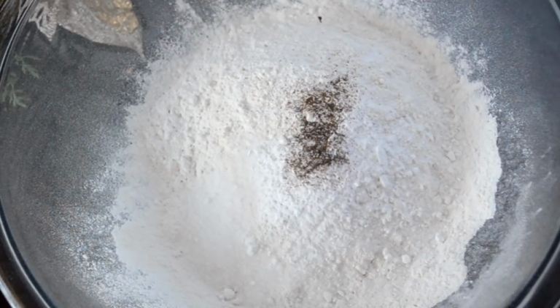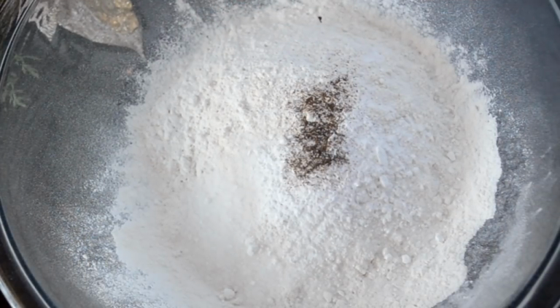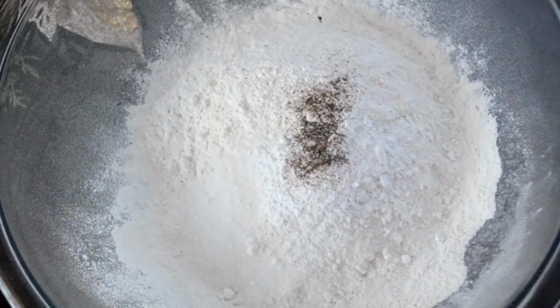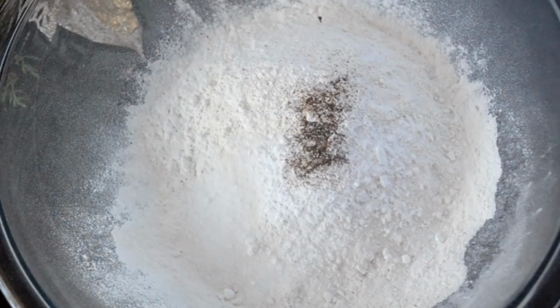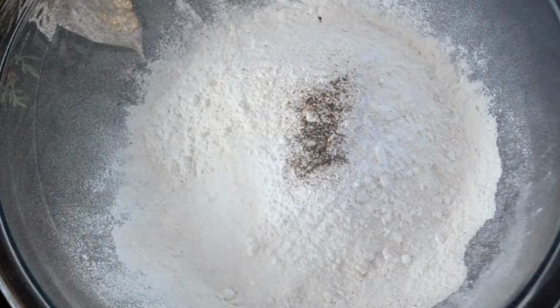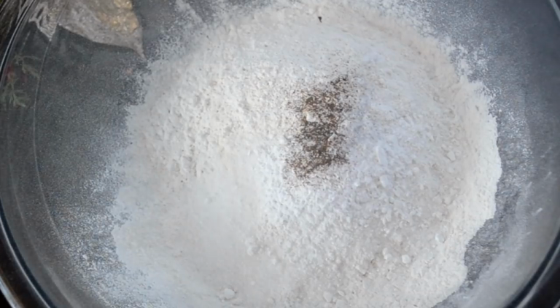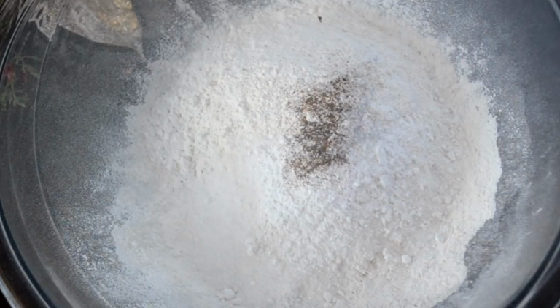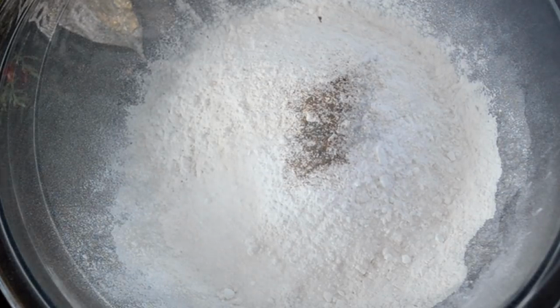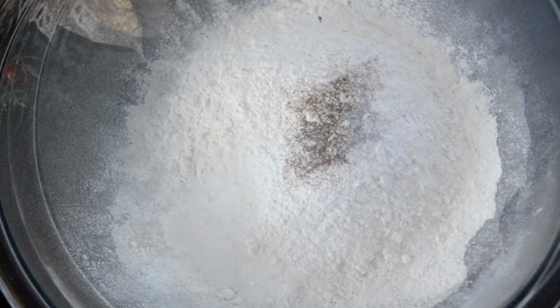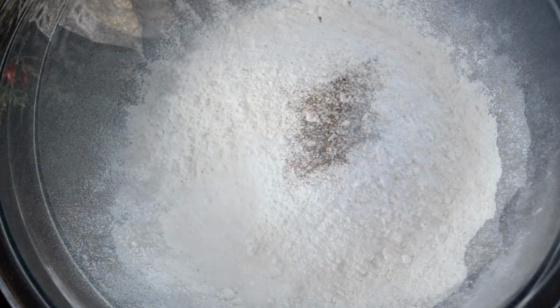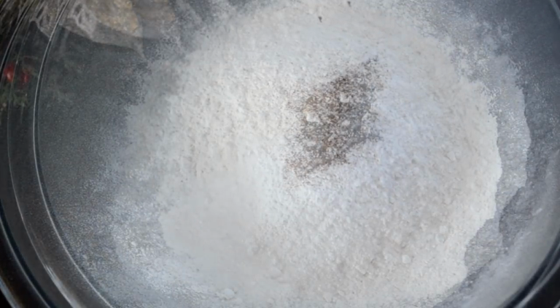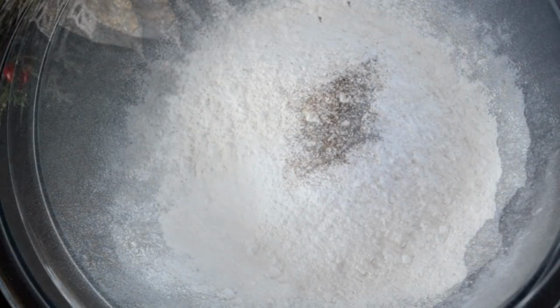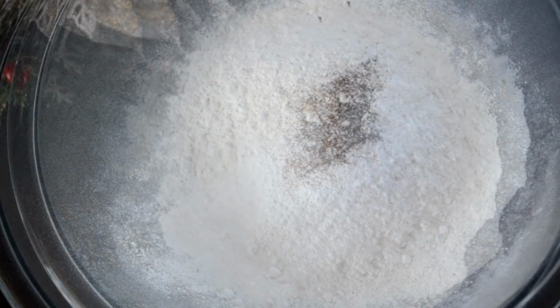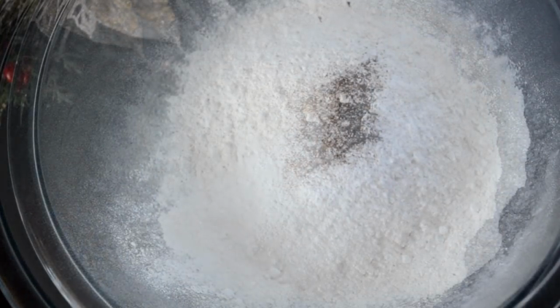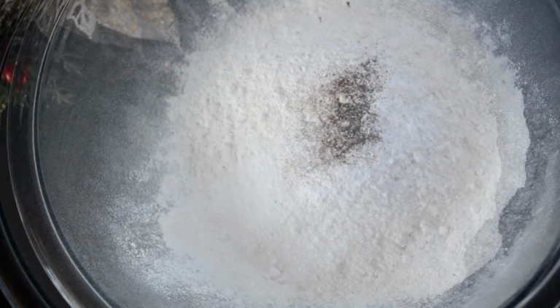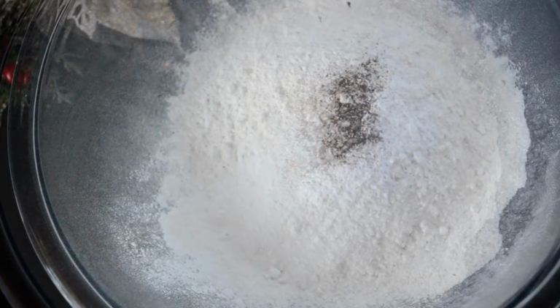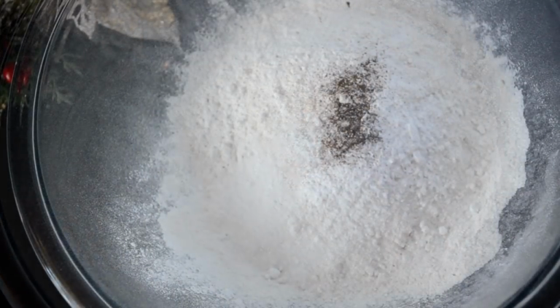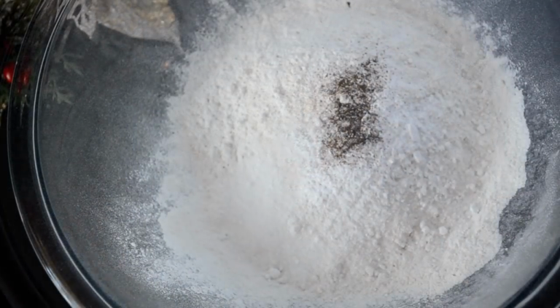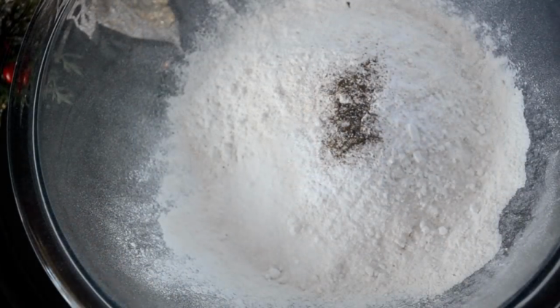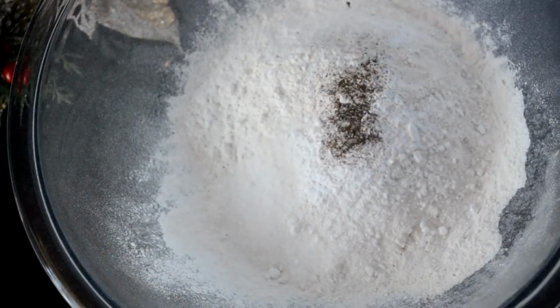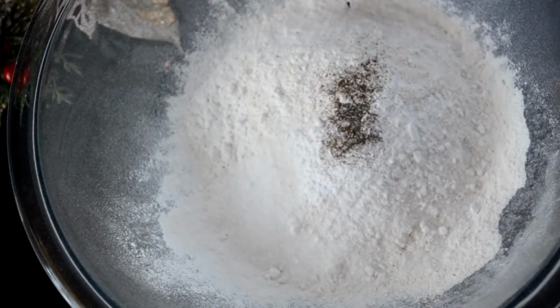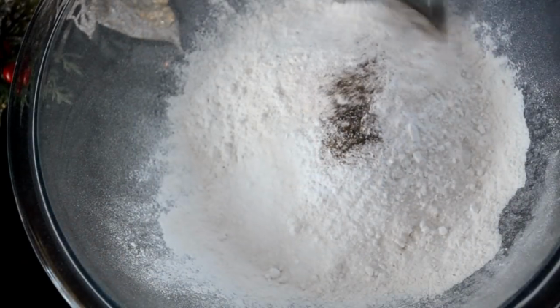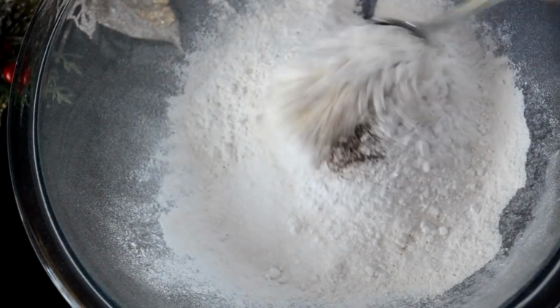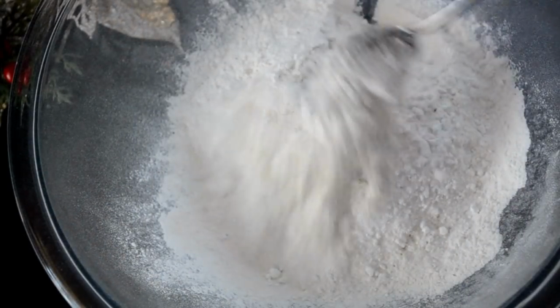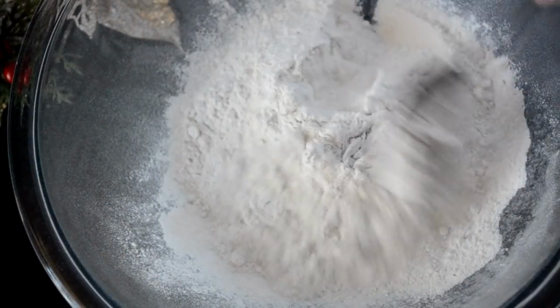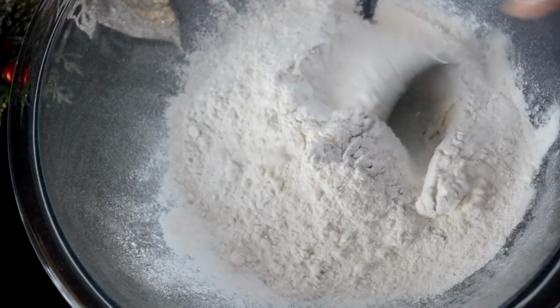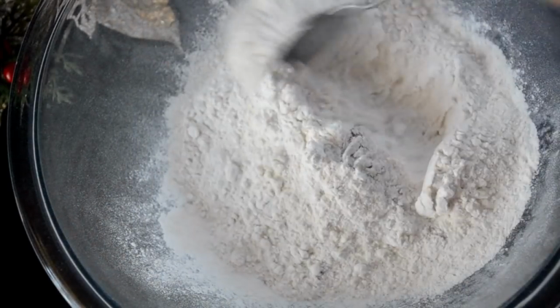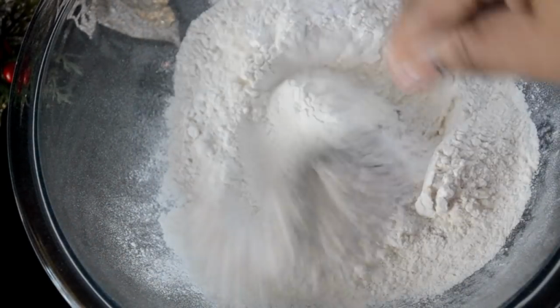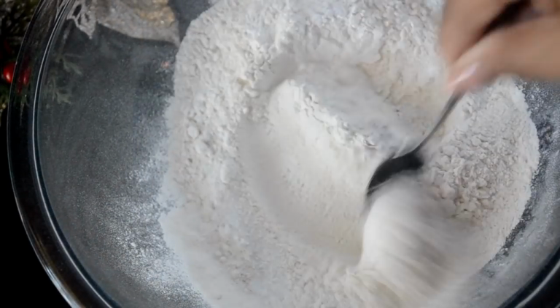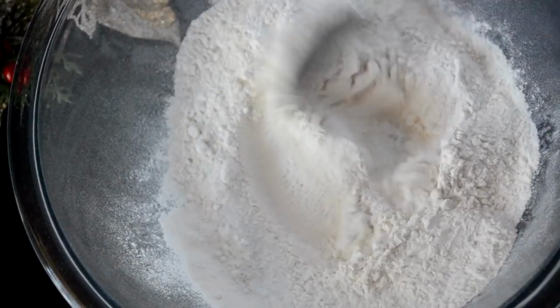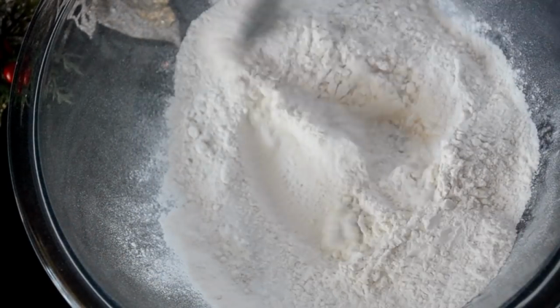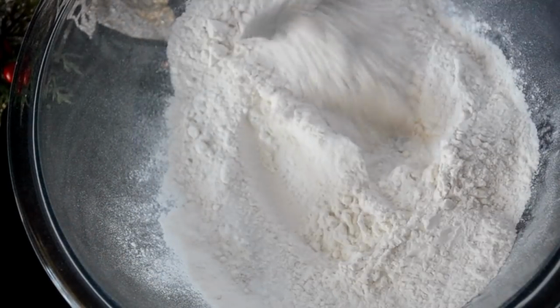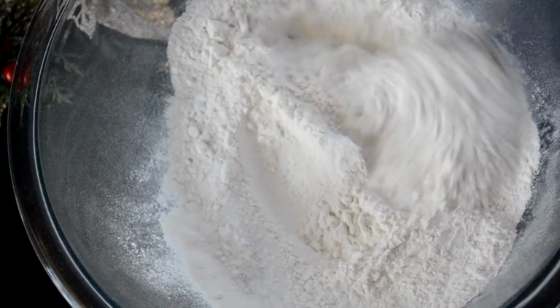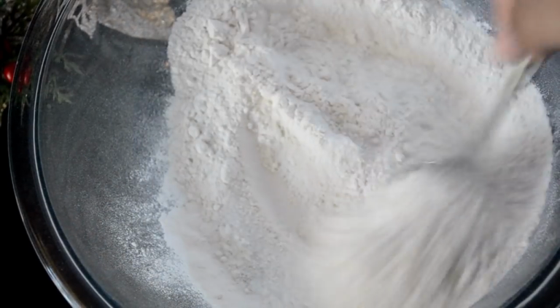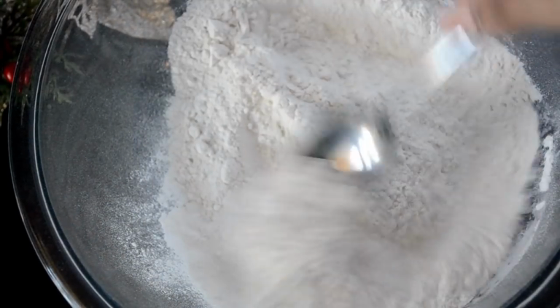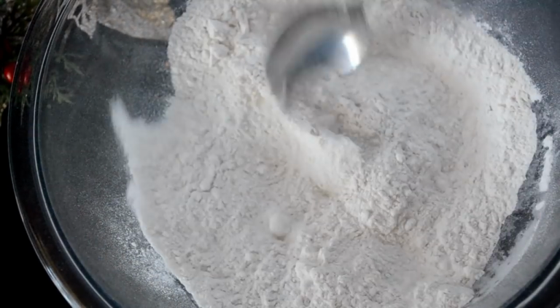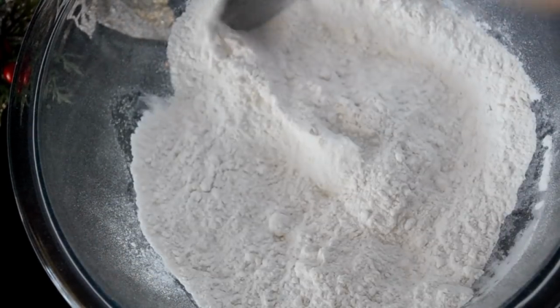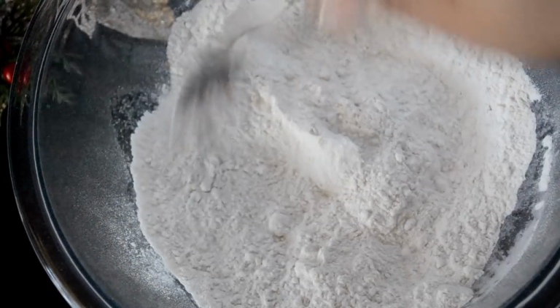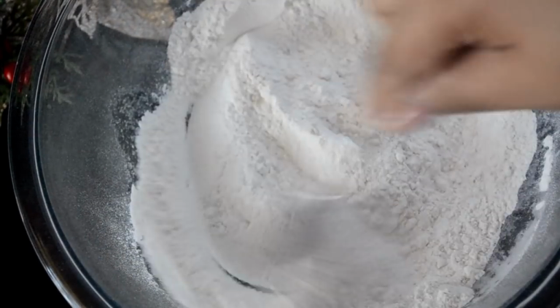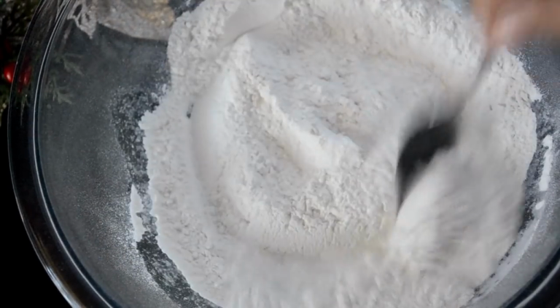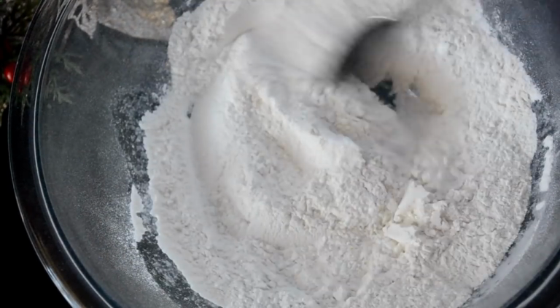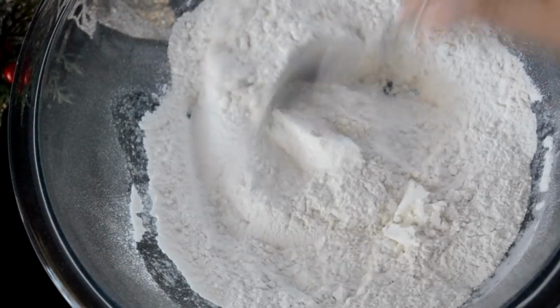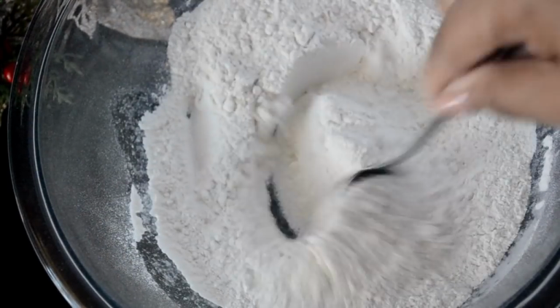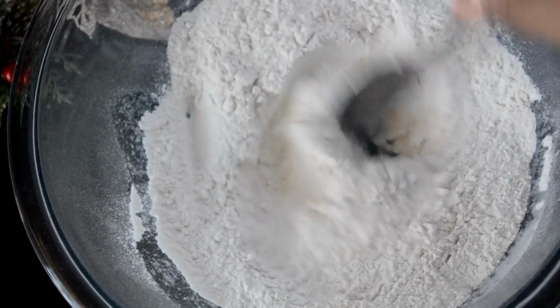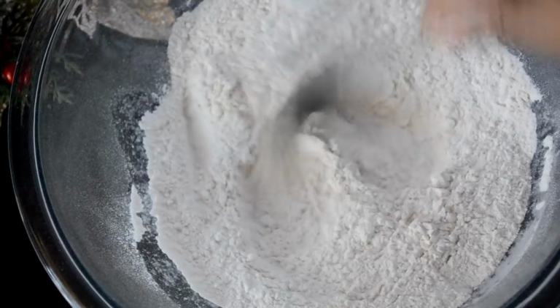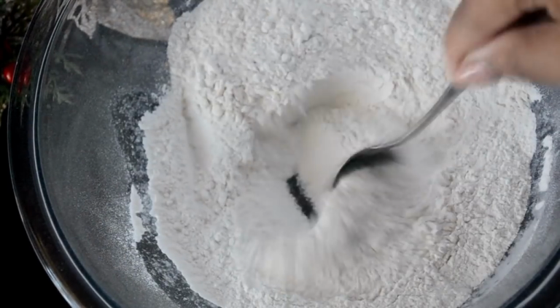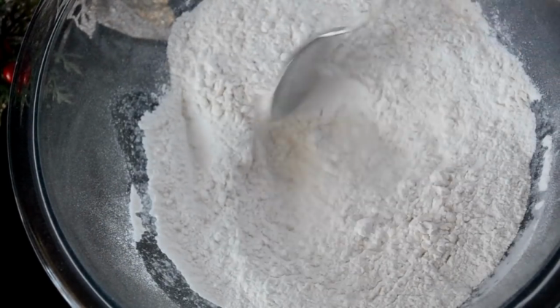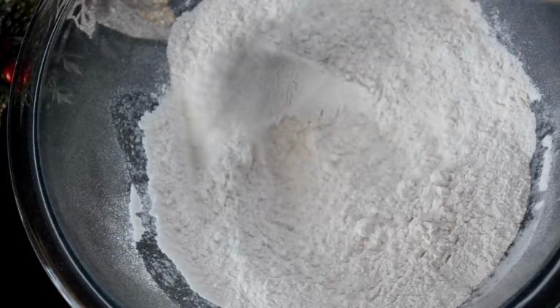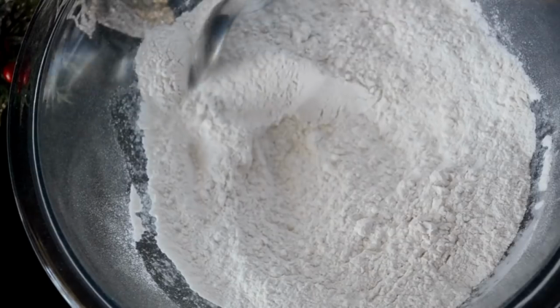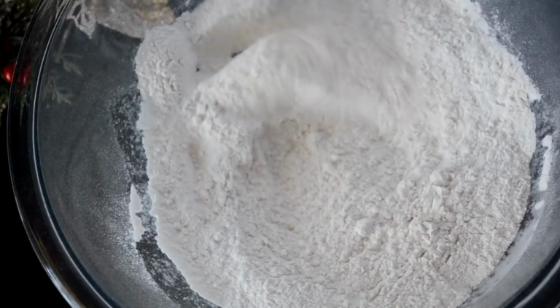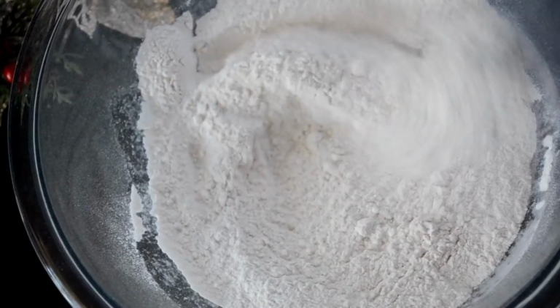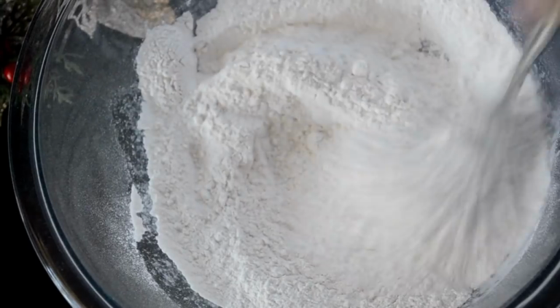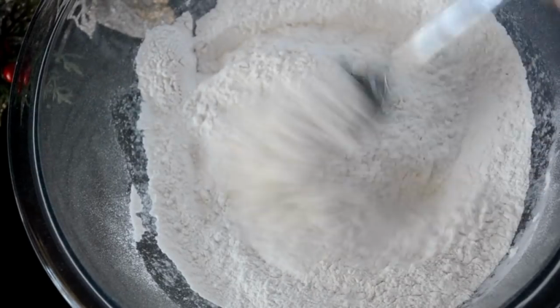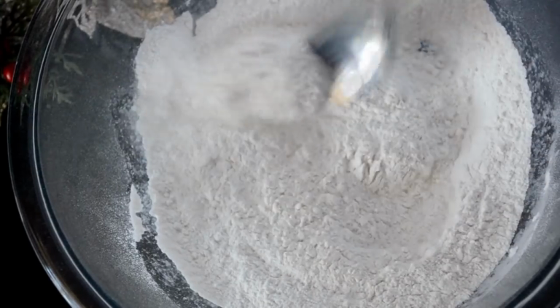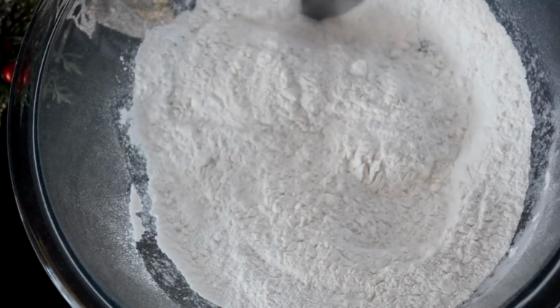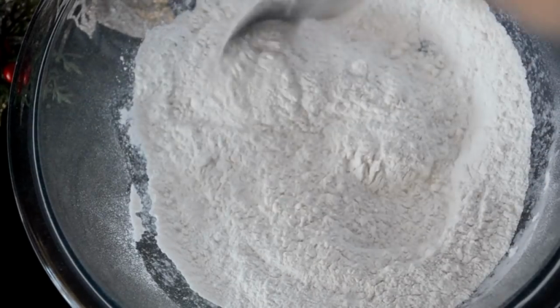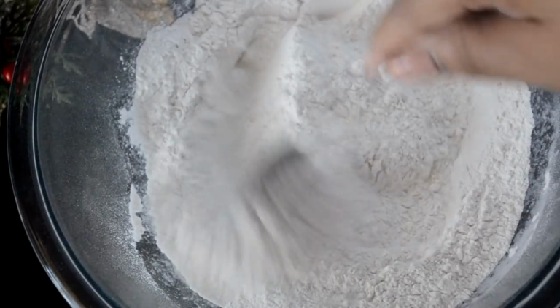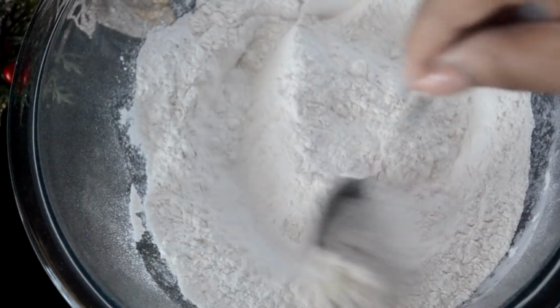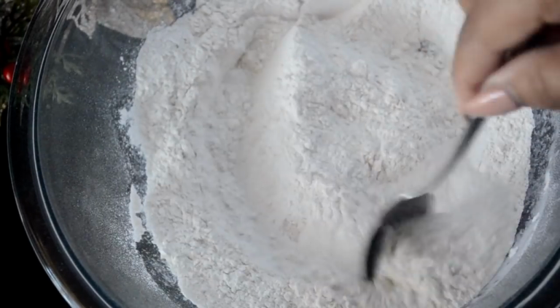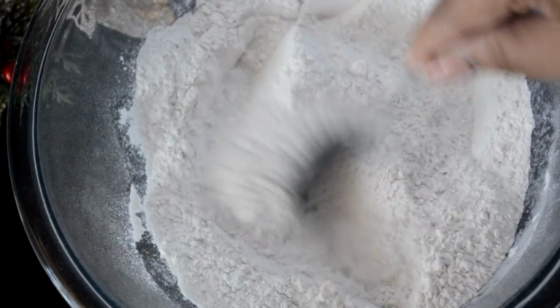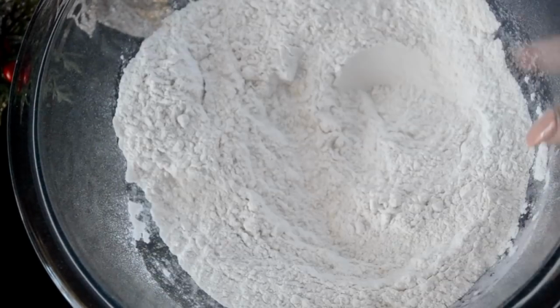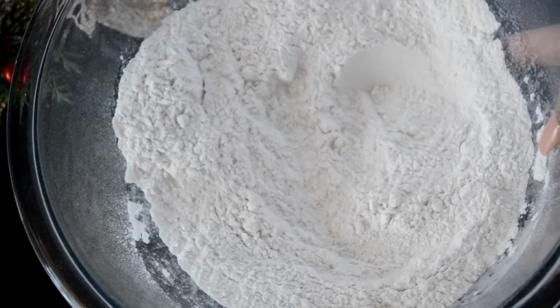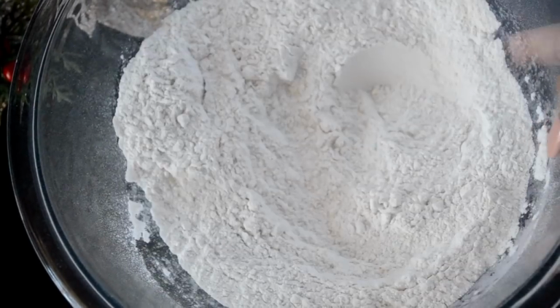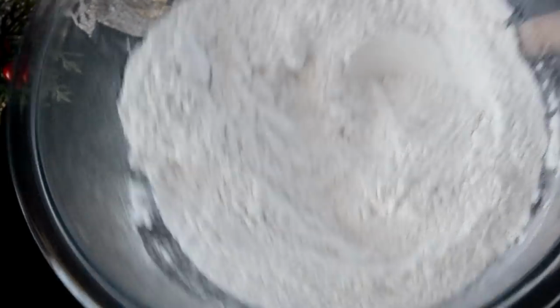And then I'm salt bae, so we're going to add a little salt. Sweets need salt. Stir it all together, then take this bowl and get it out of the way.